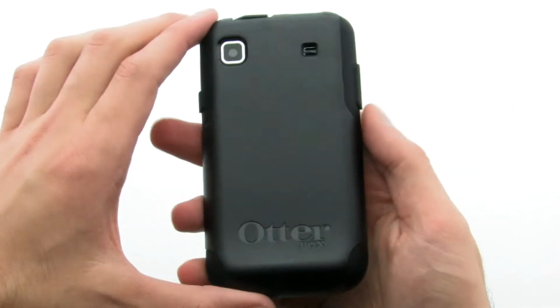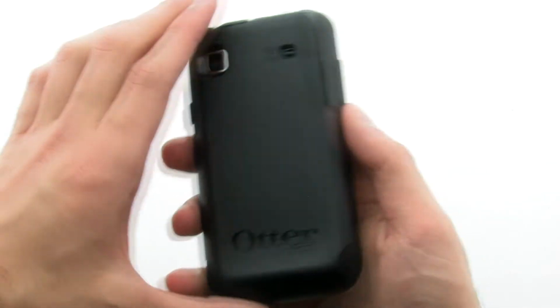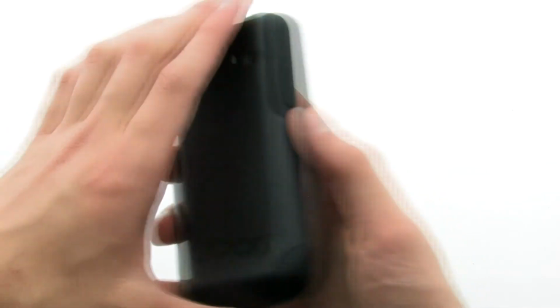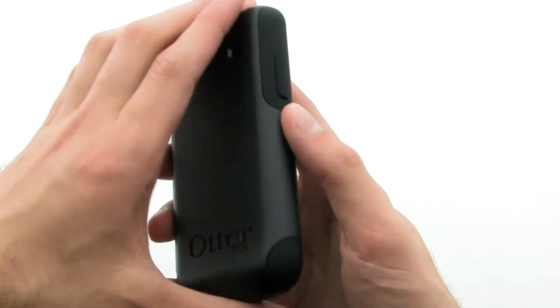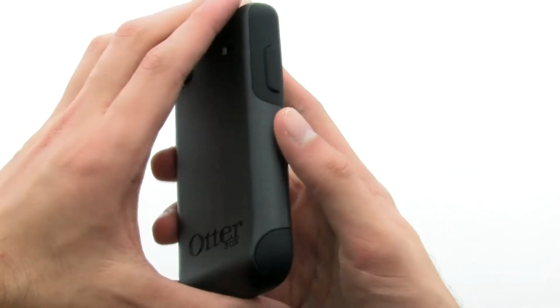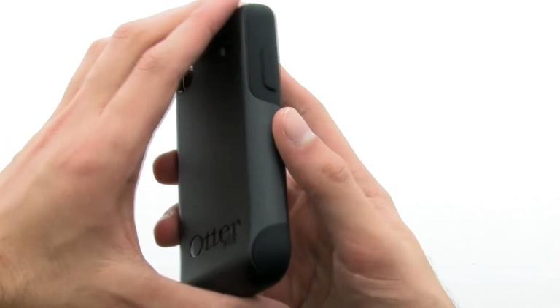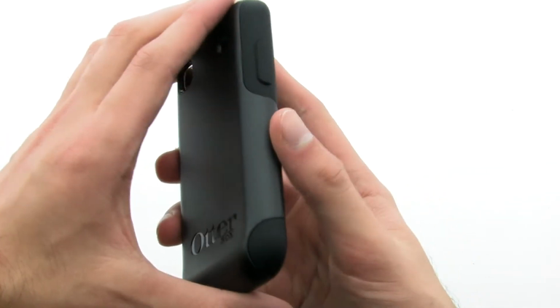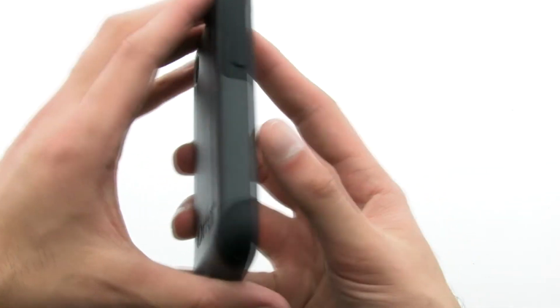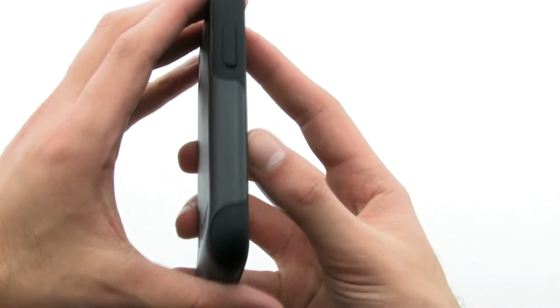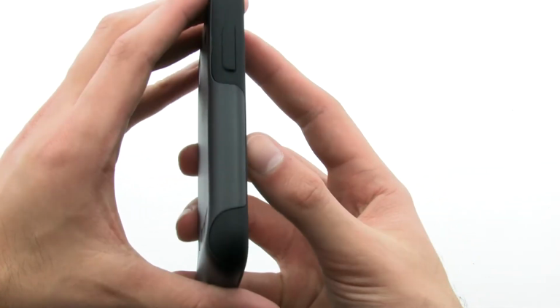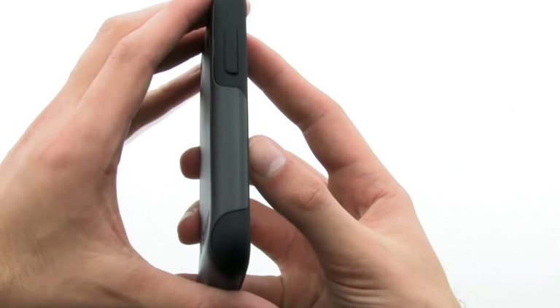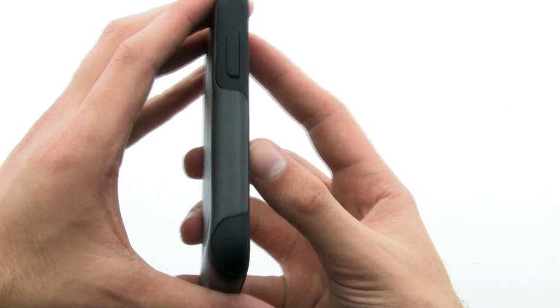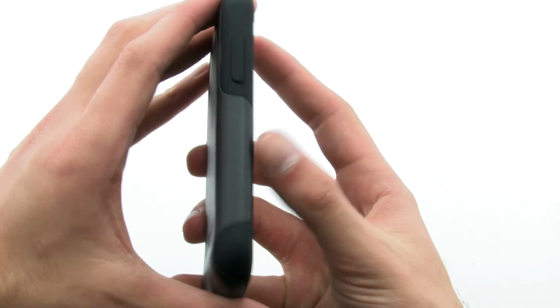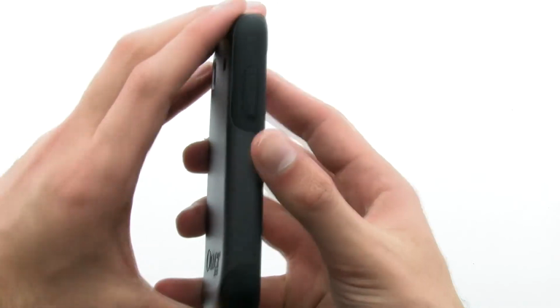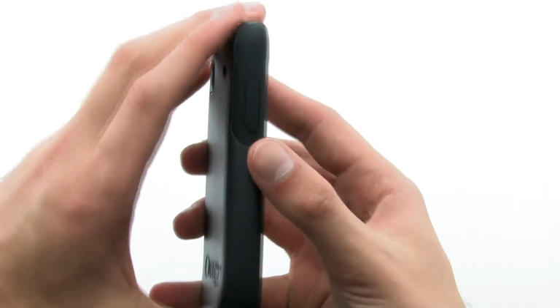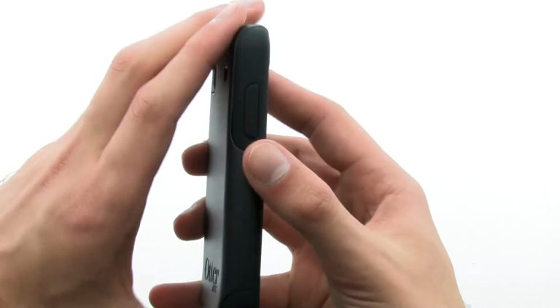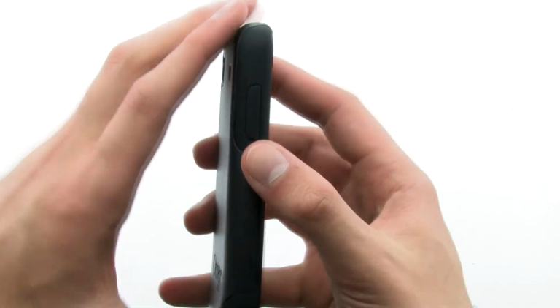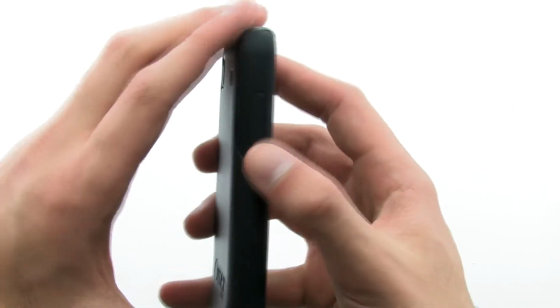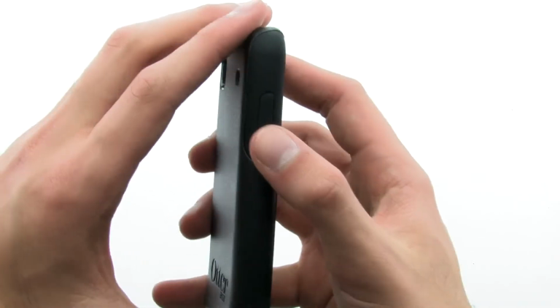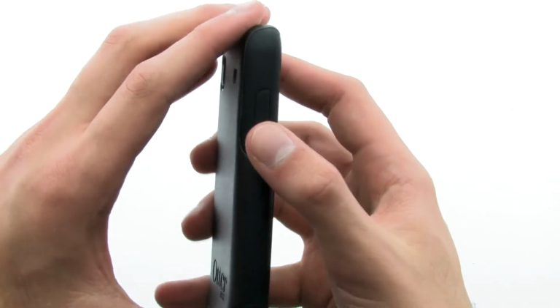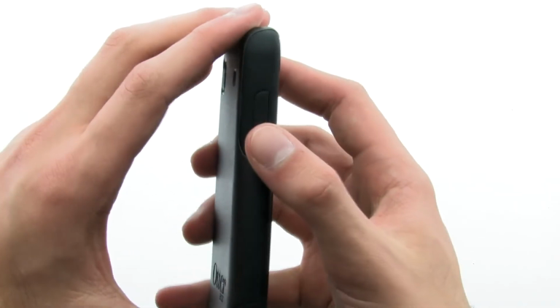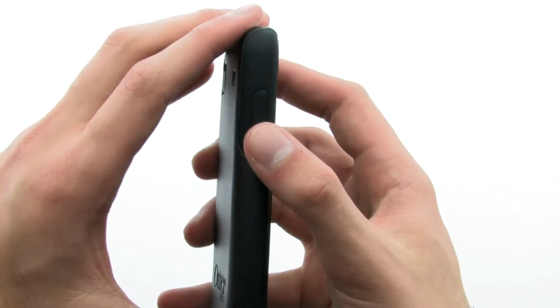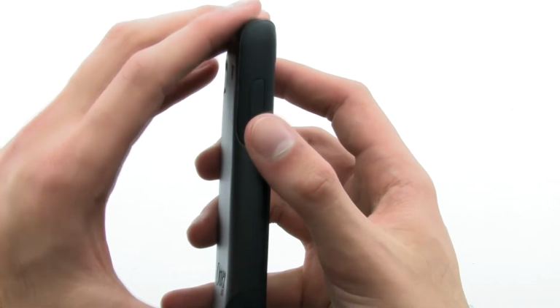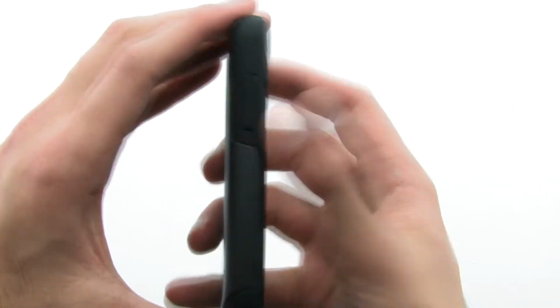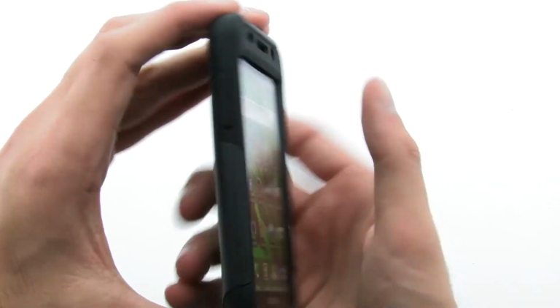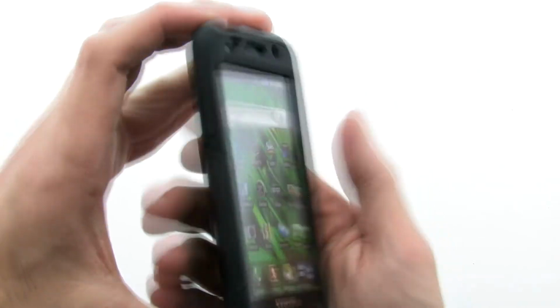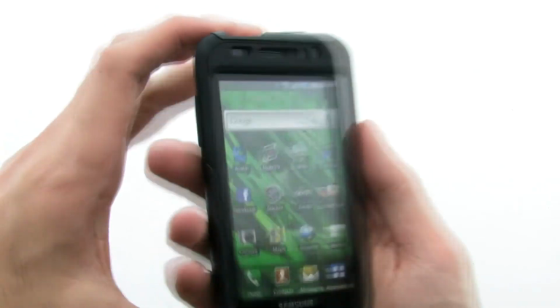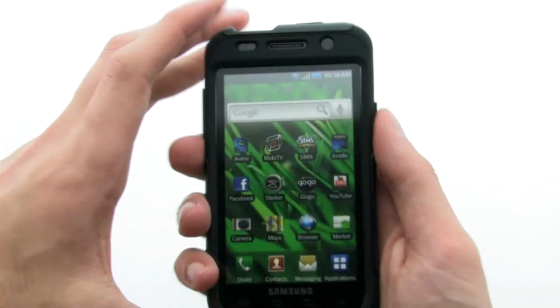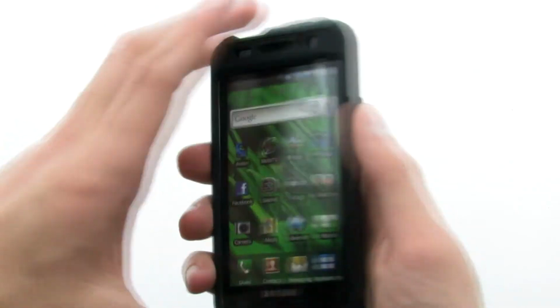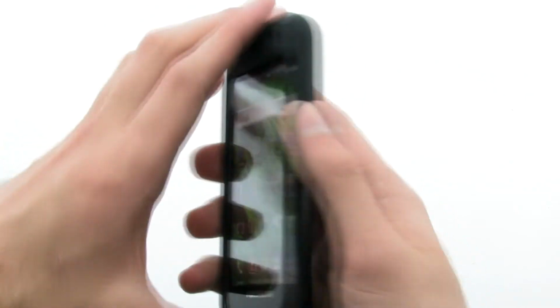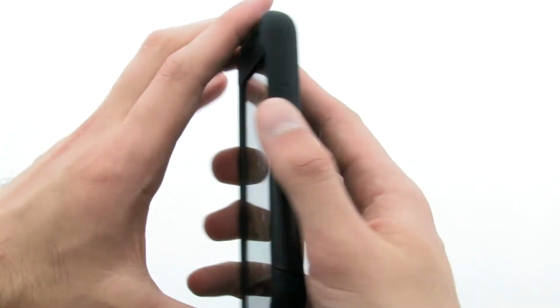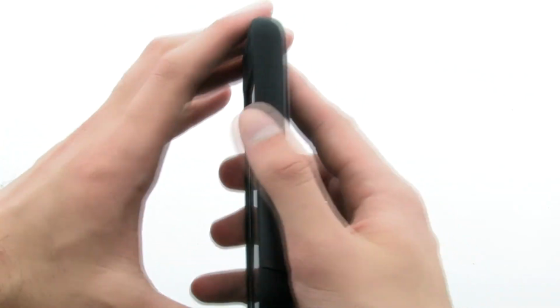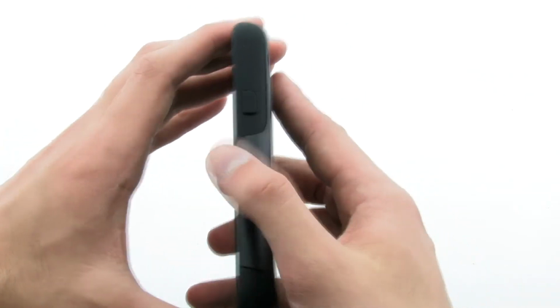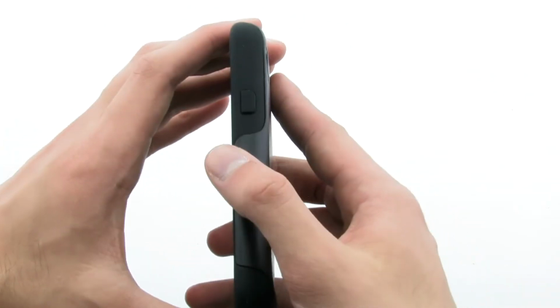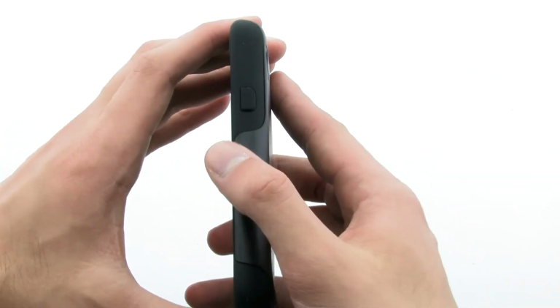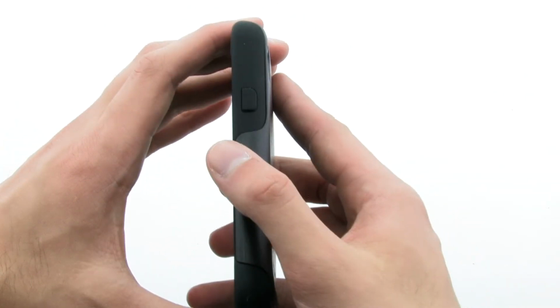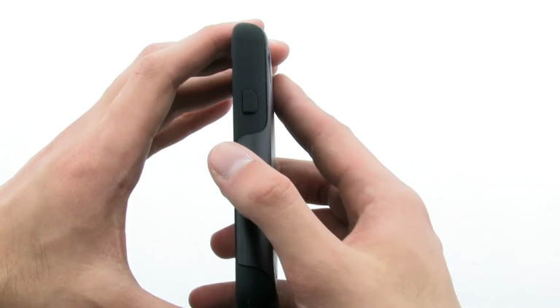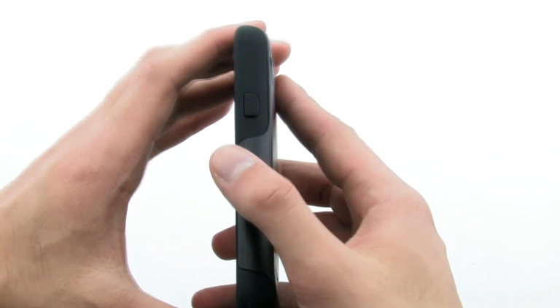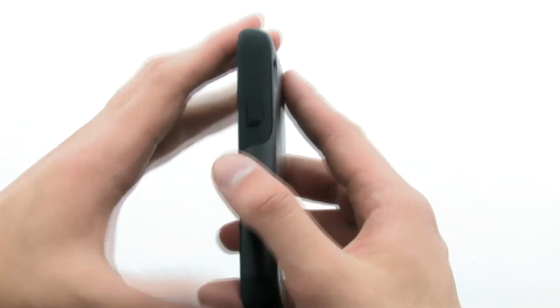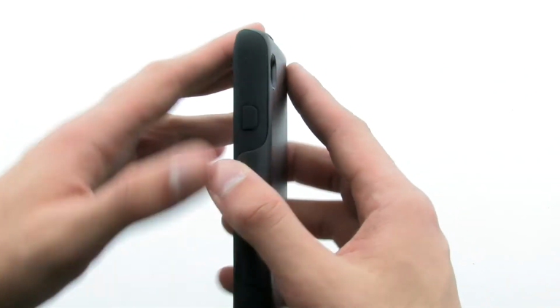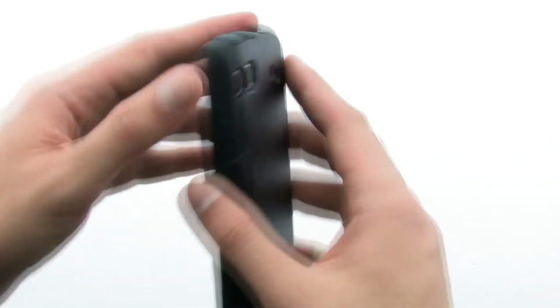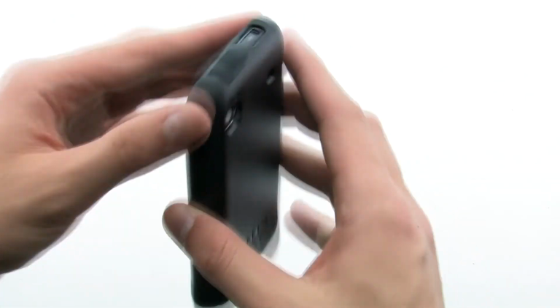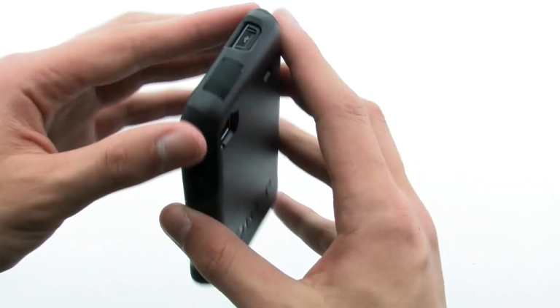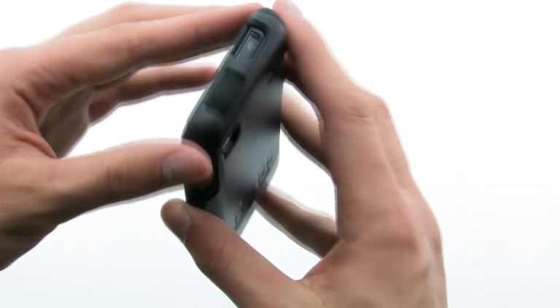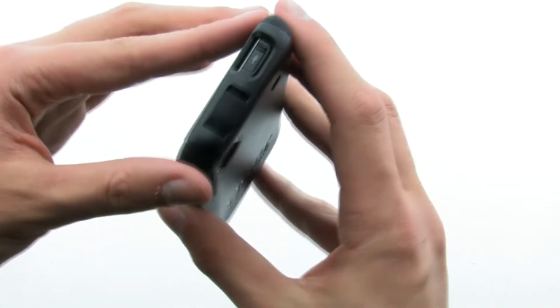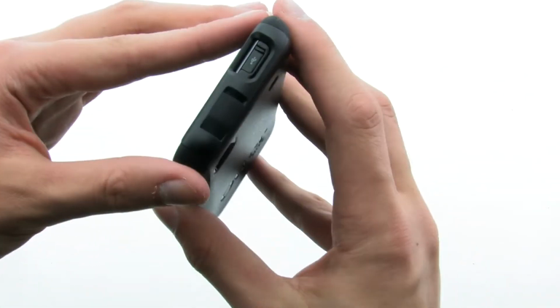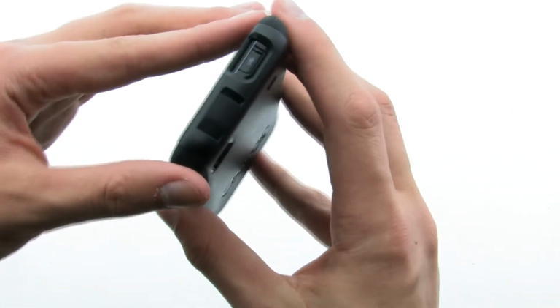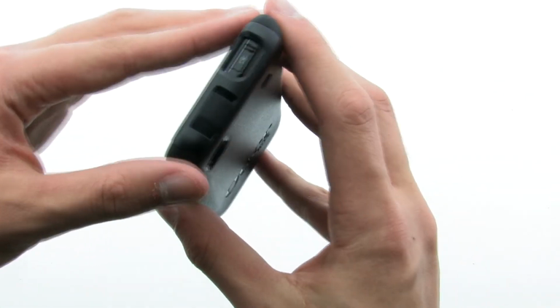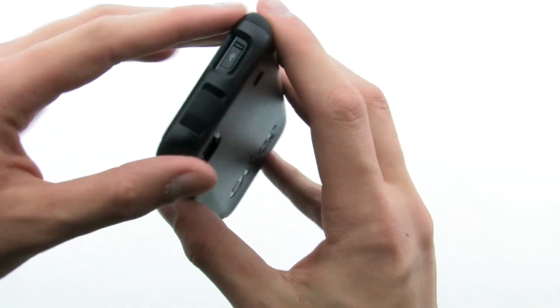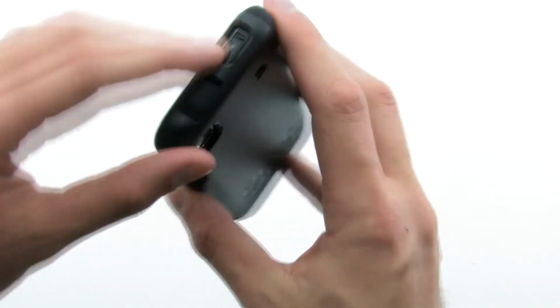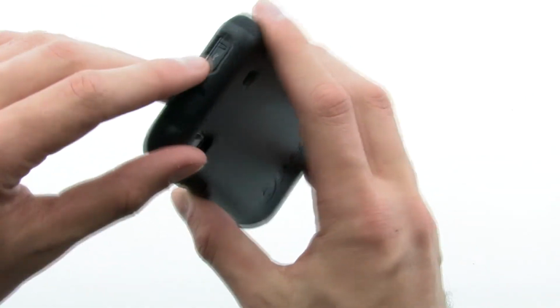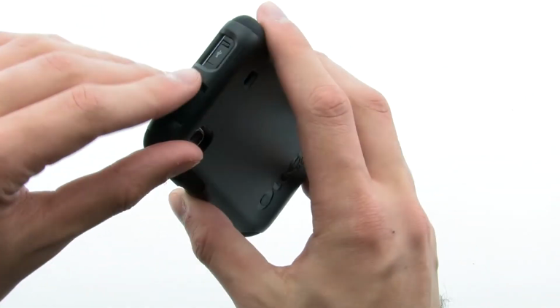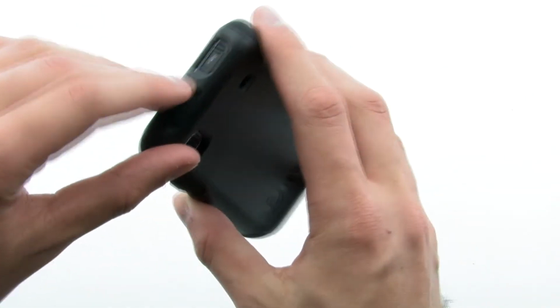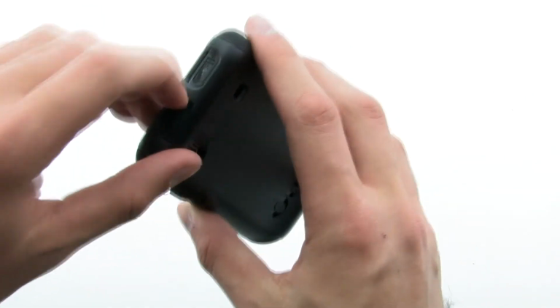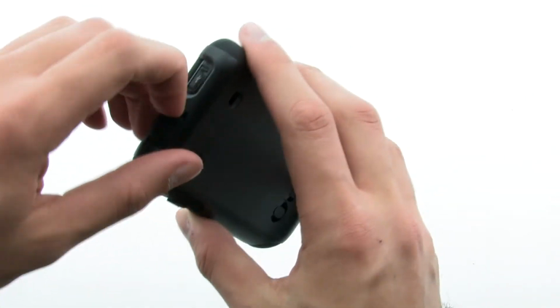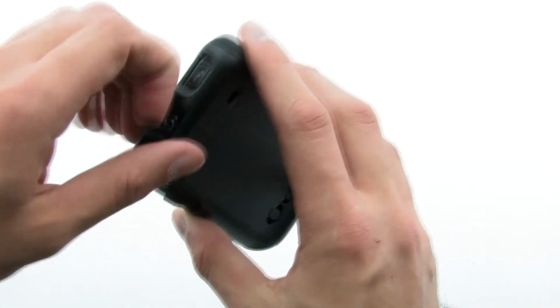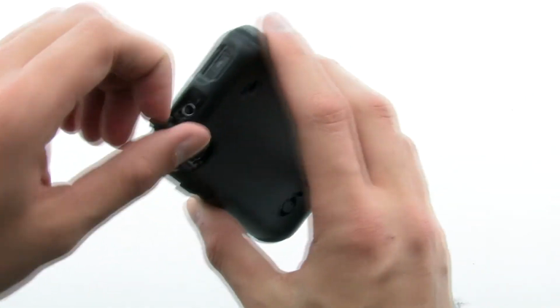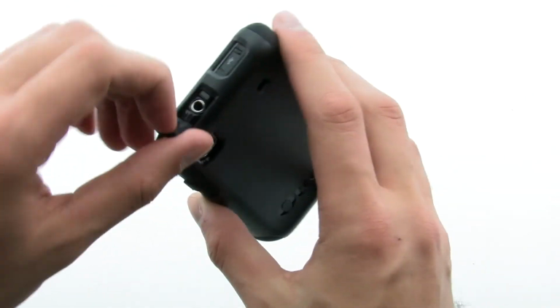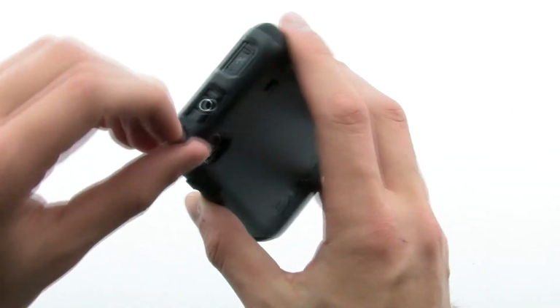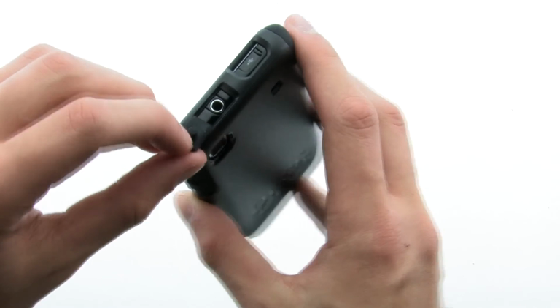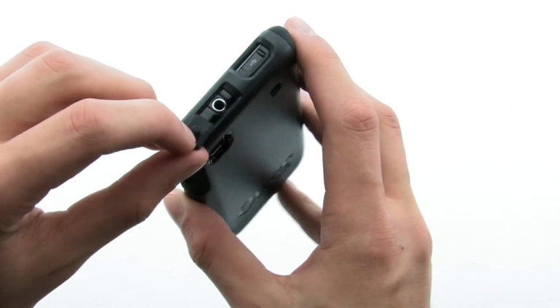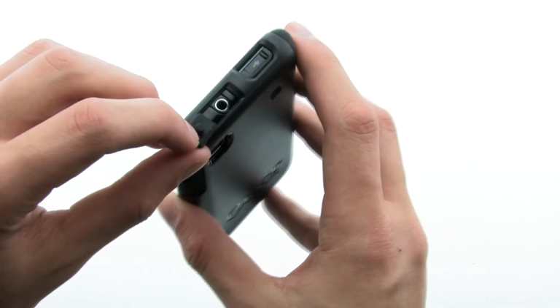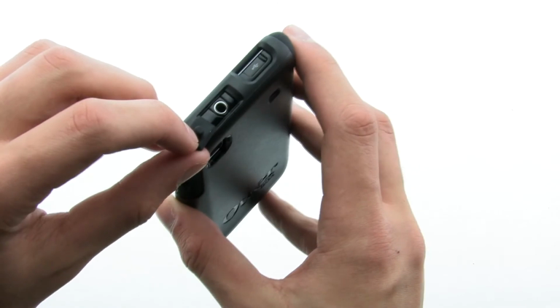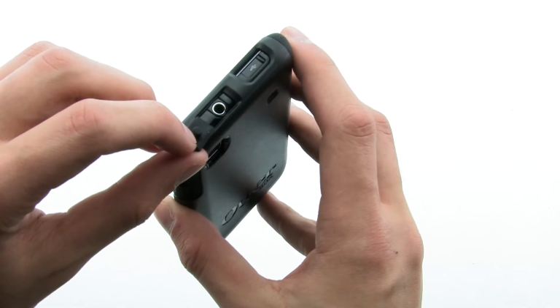The Commuter Series ensures your device remains completely protected, thanks to the rubber plugs for the various ports as well as the dual-layer protection system.